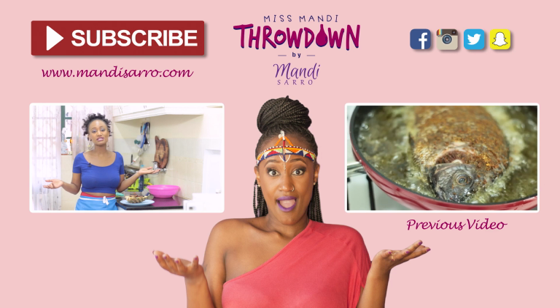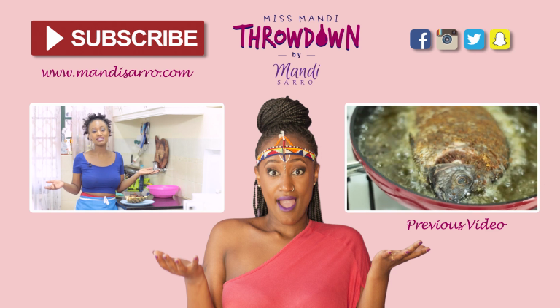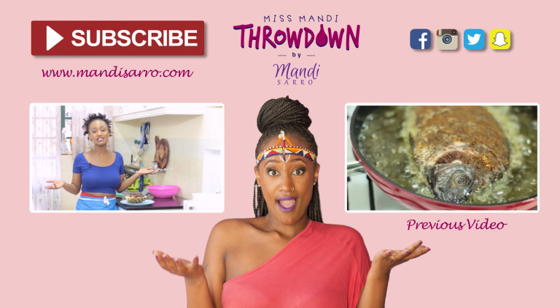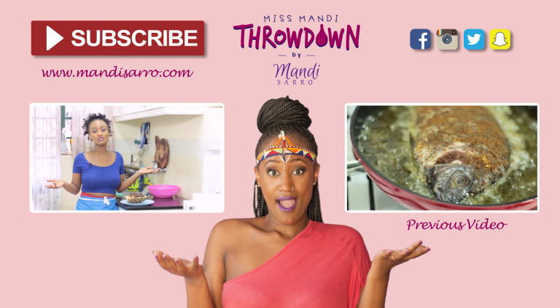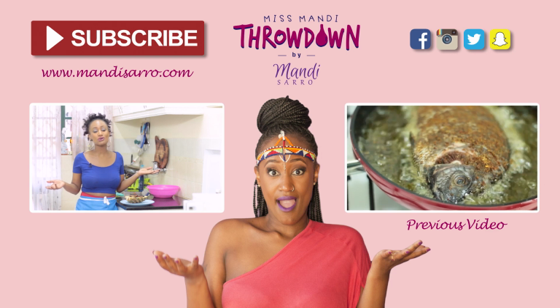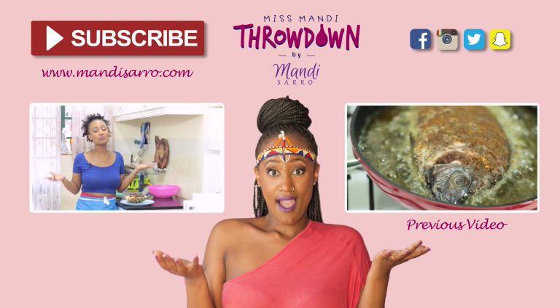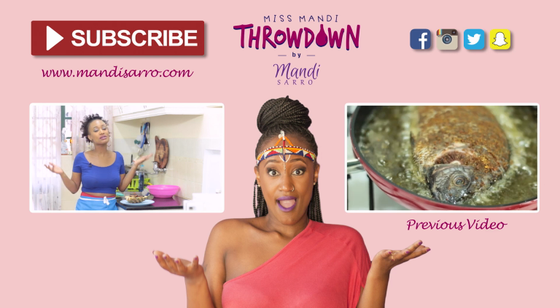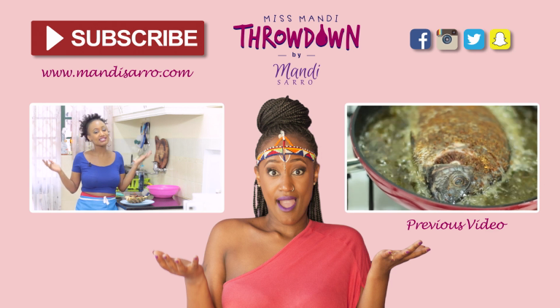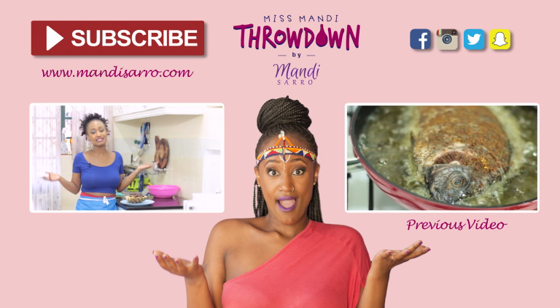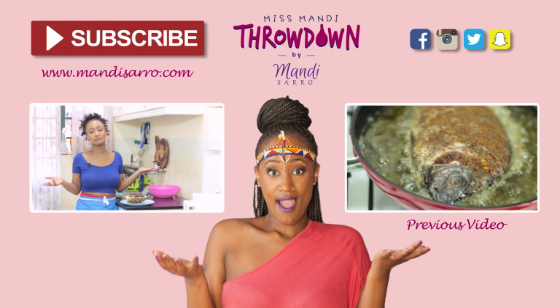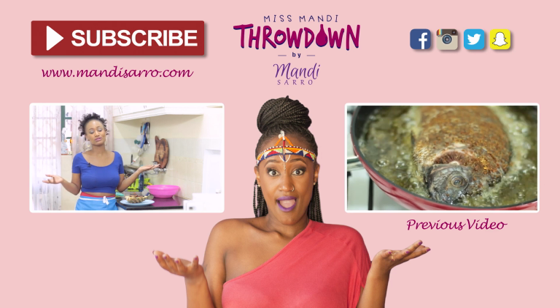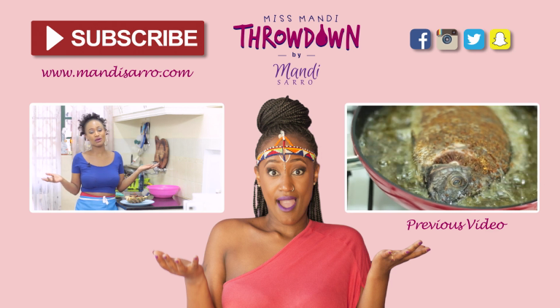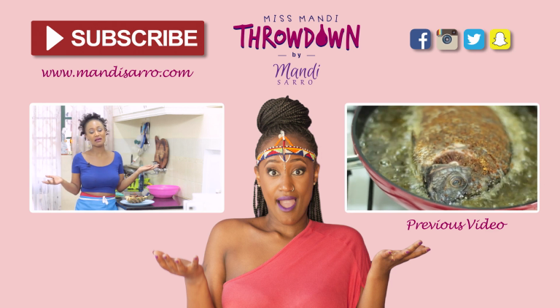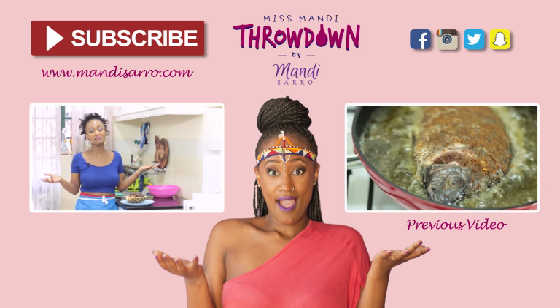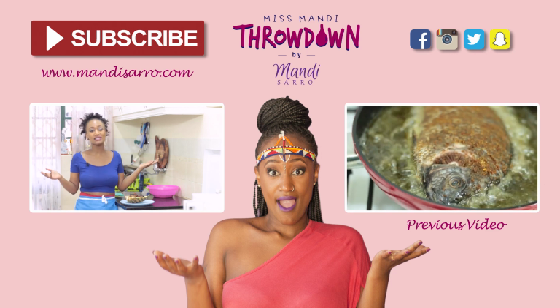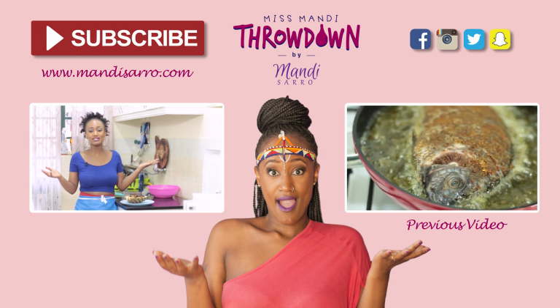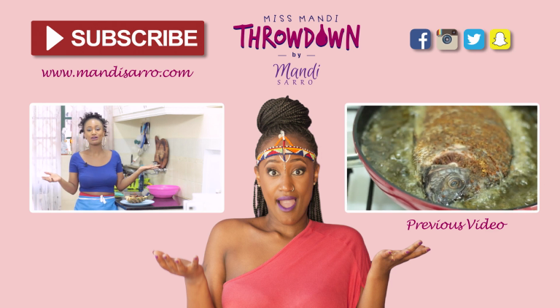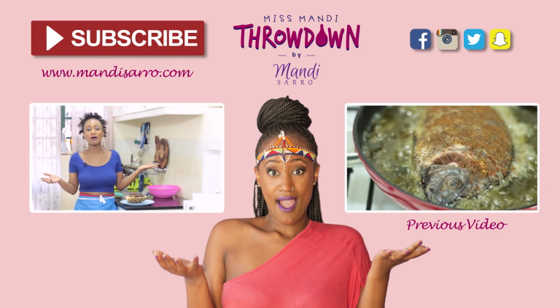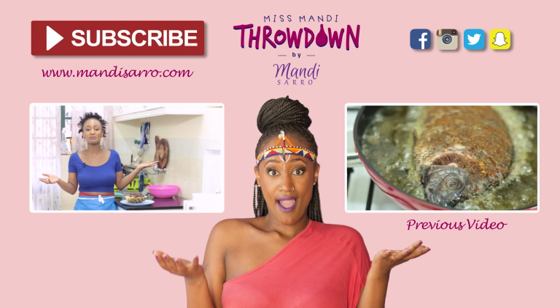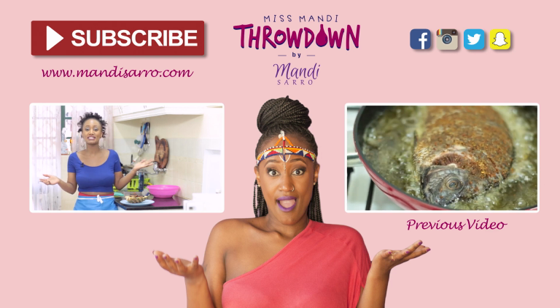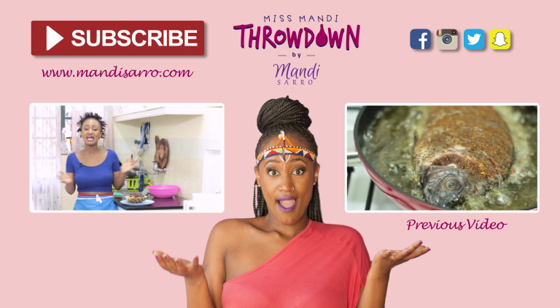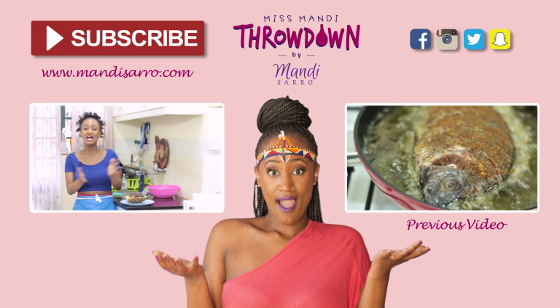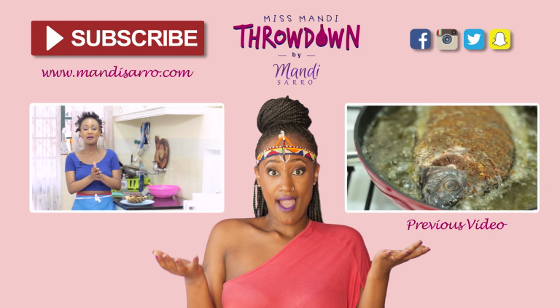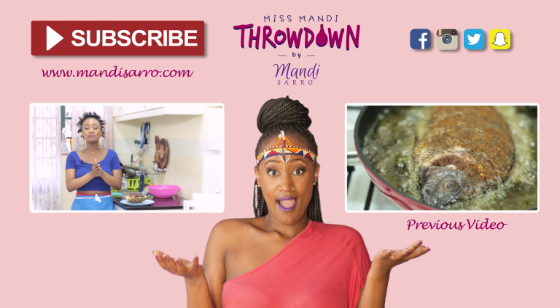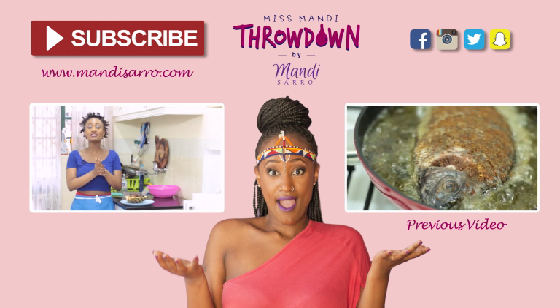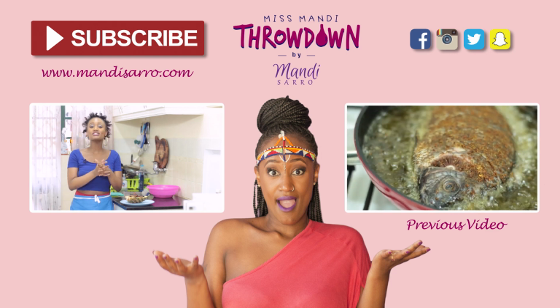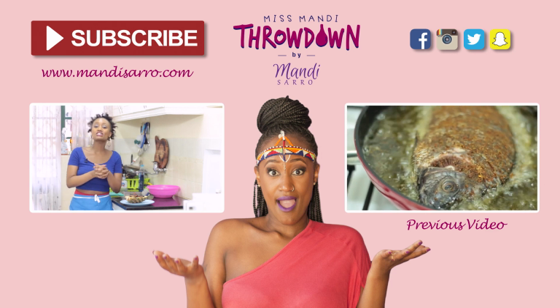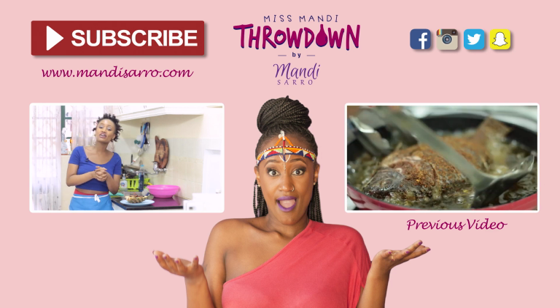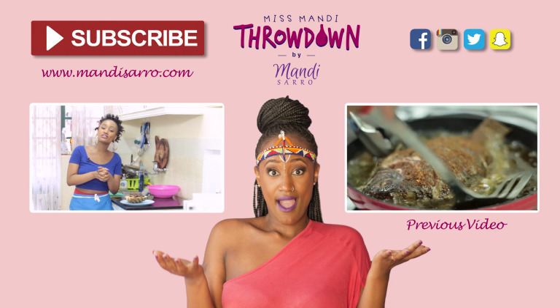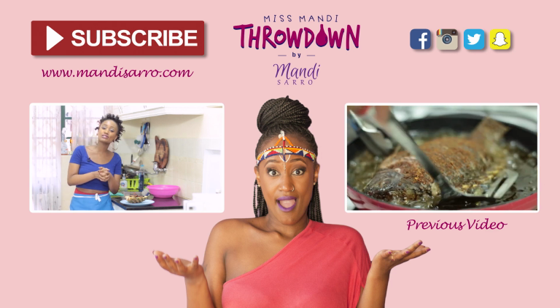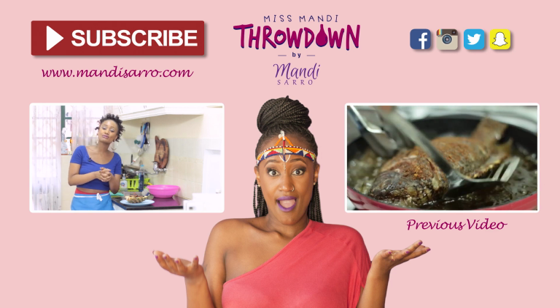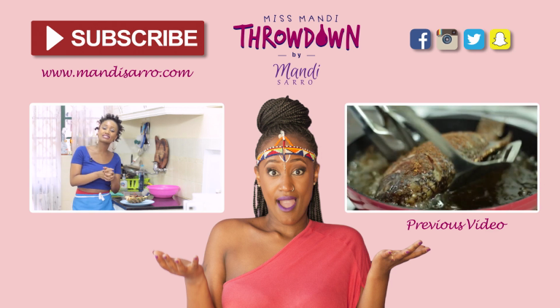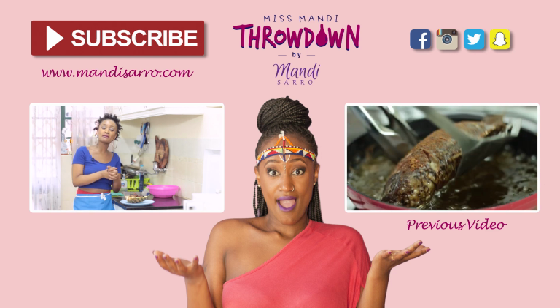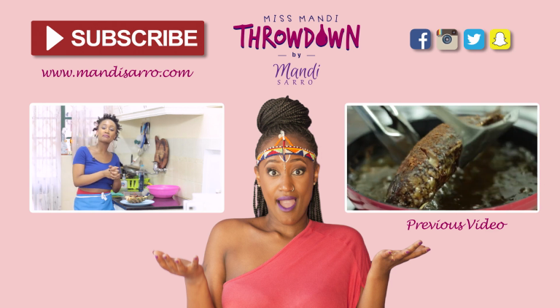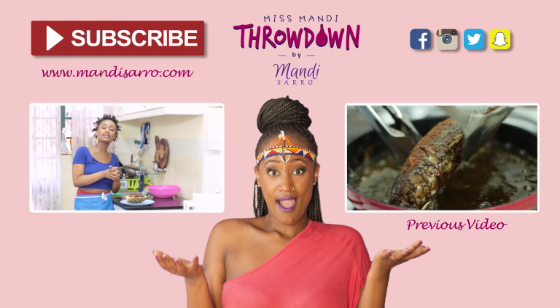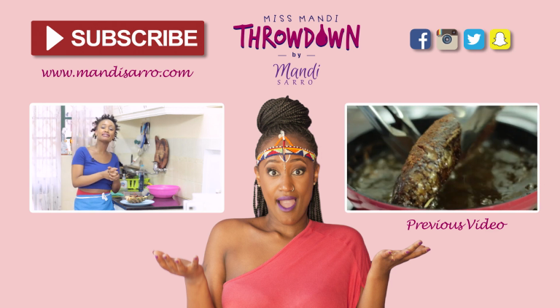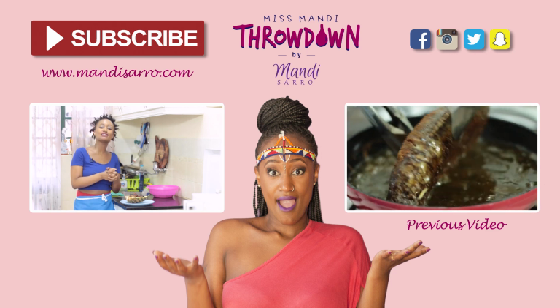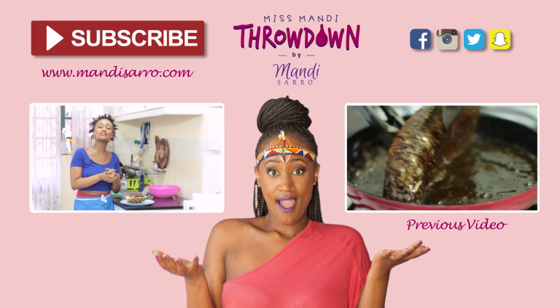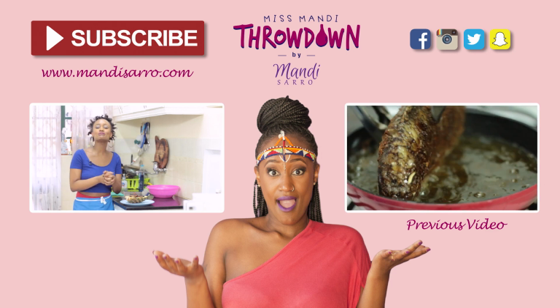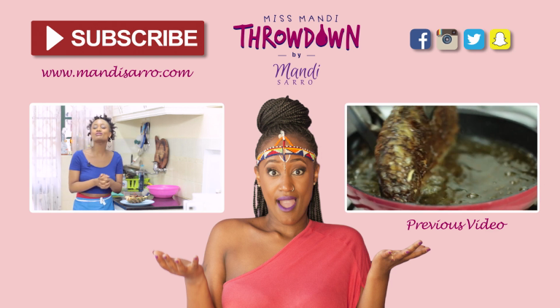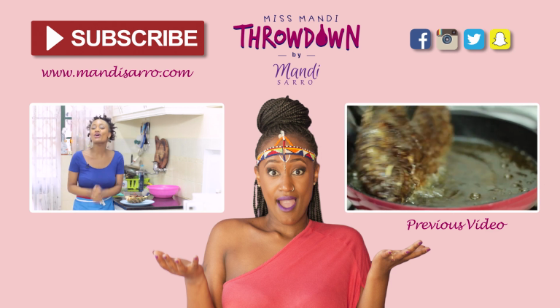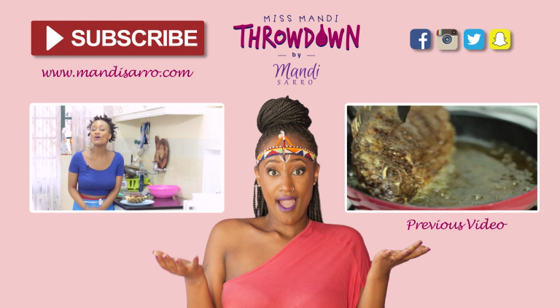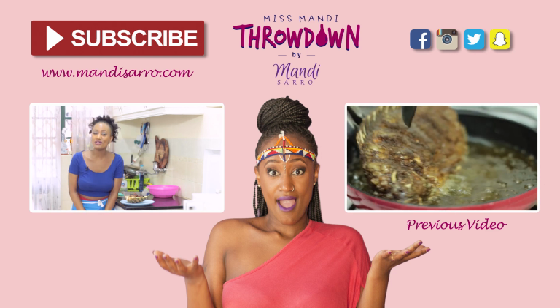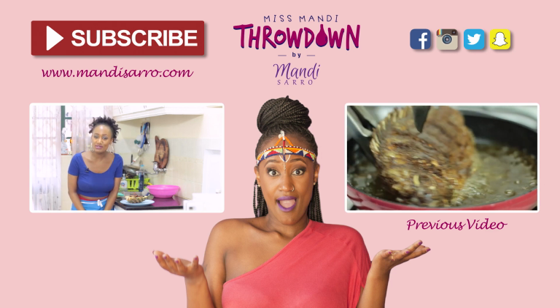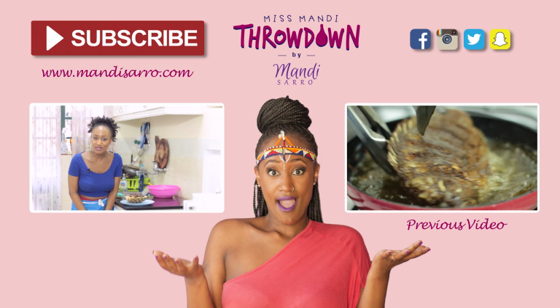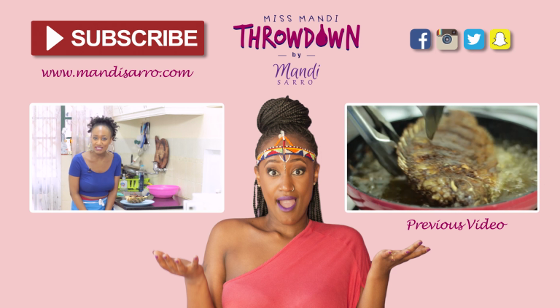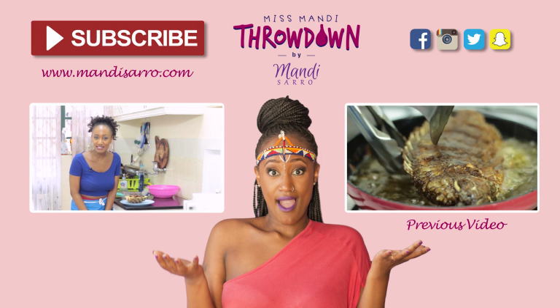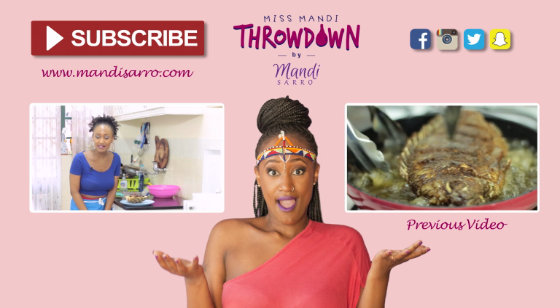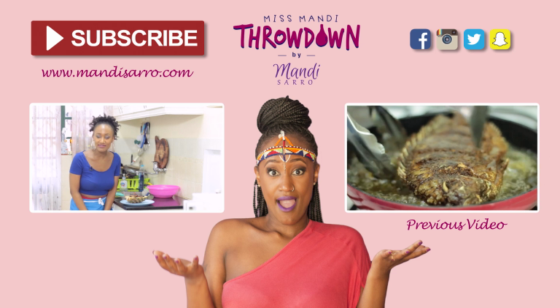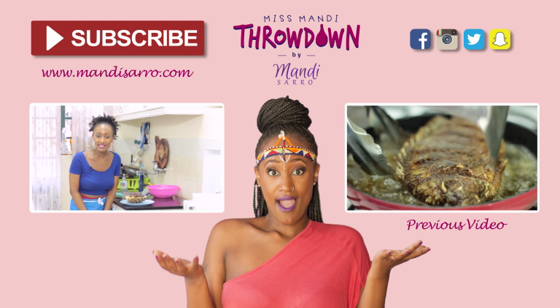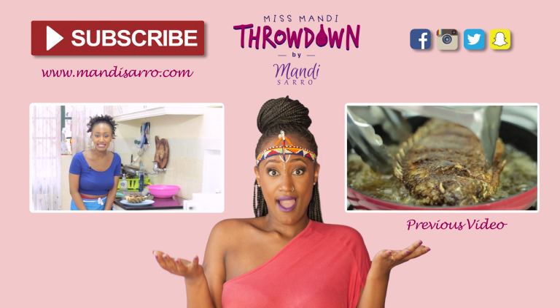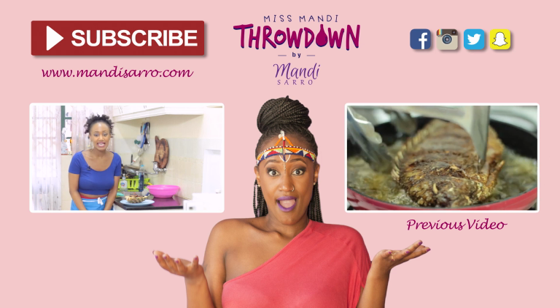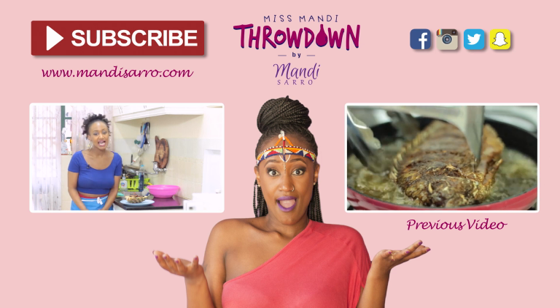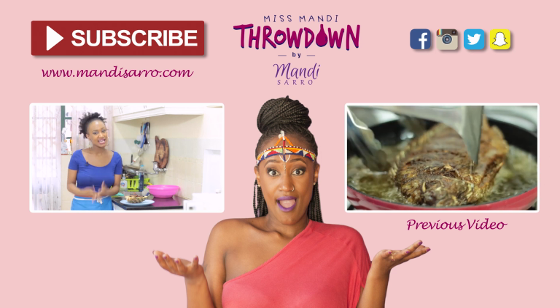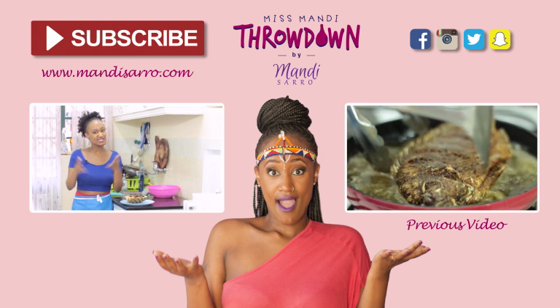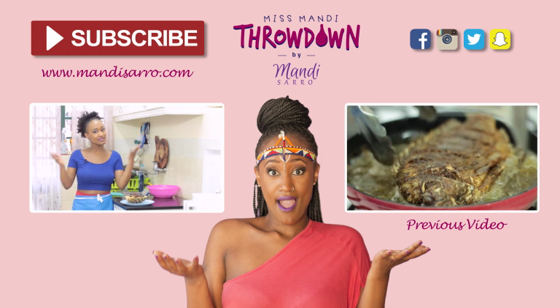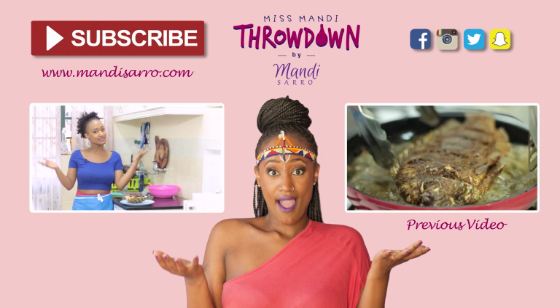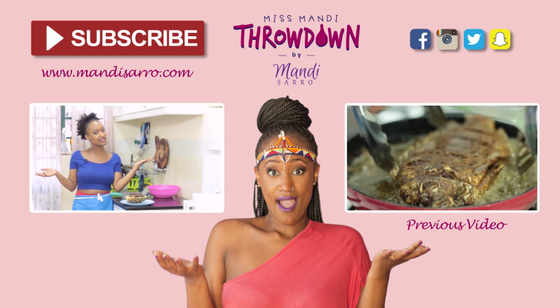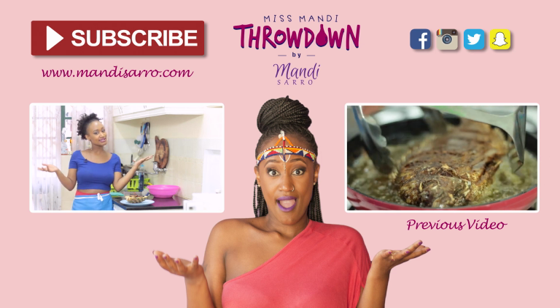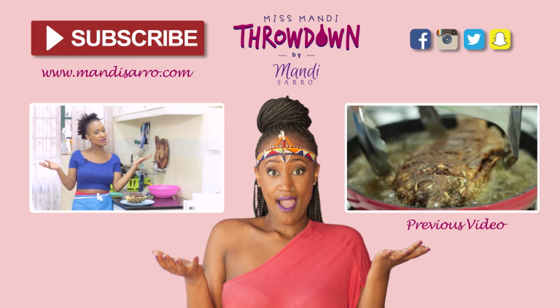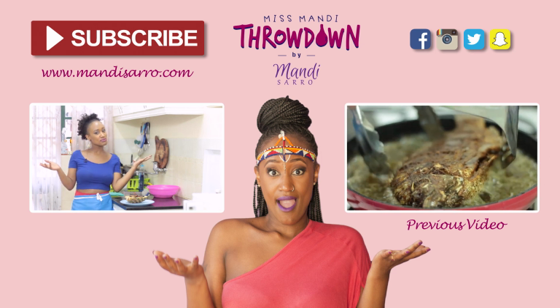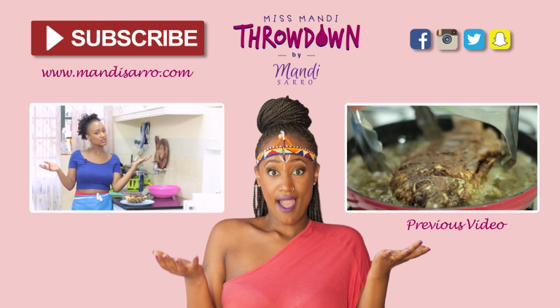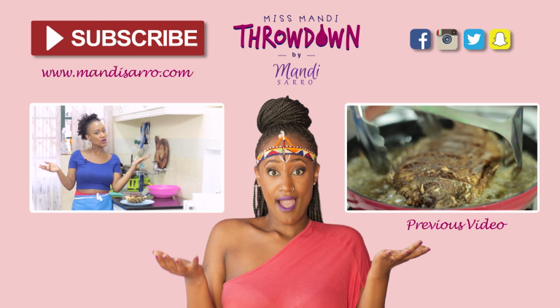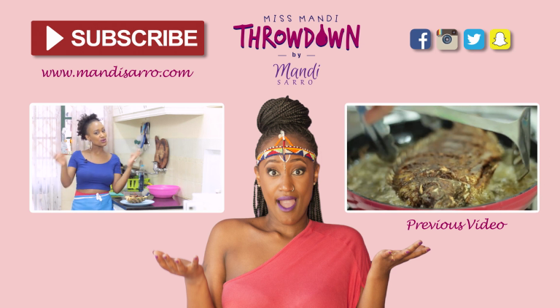But before I do that, I want to let you know — please subscribe, please comment, and please share this with somebody that you know is going to love this. Until the next episode.